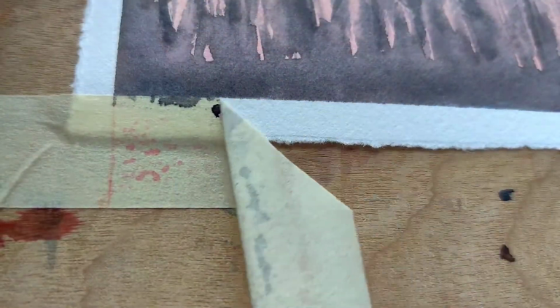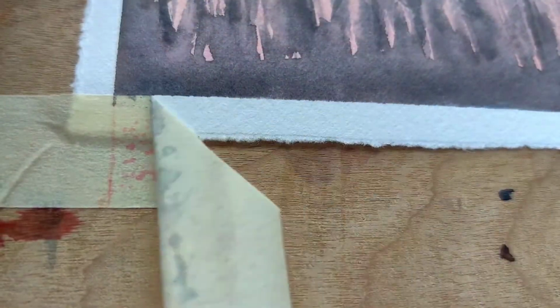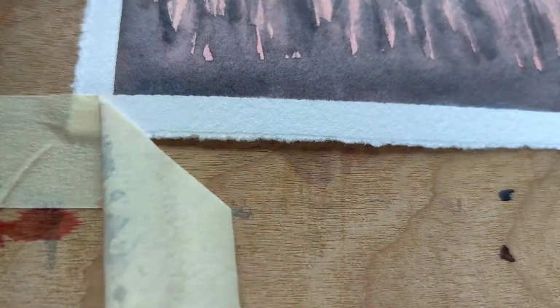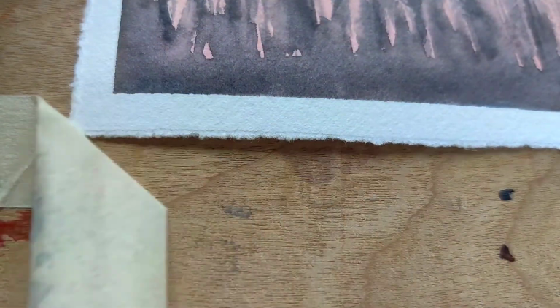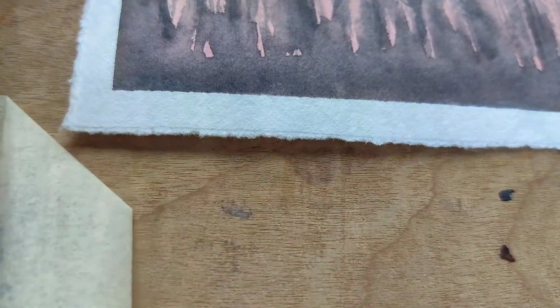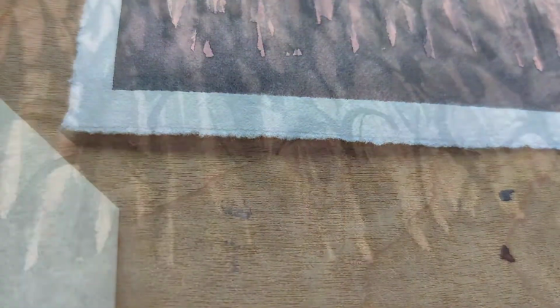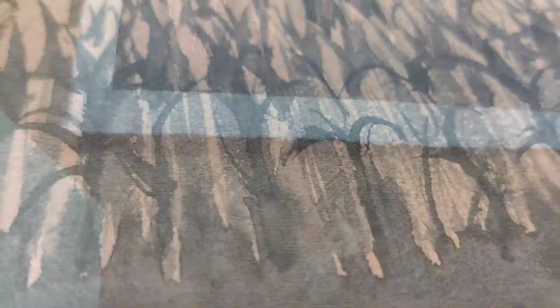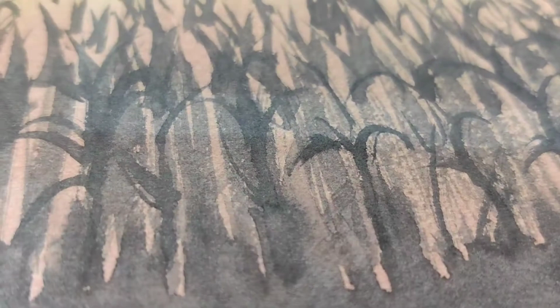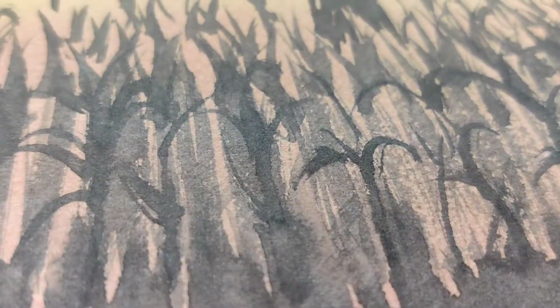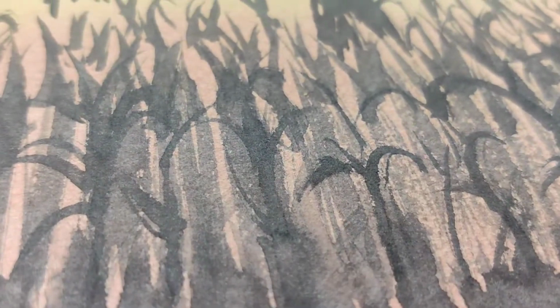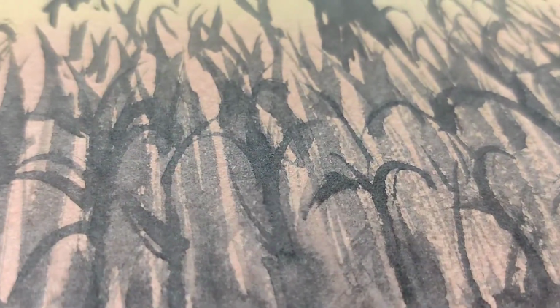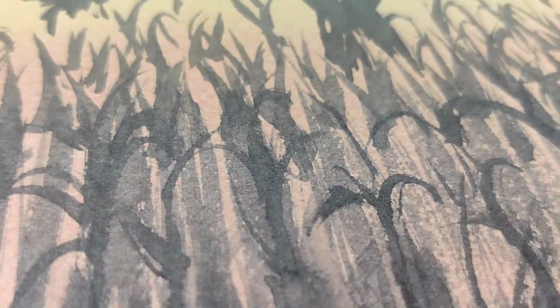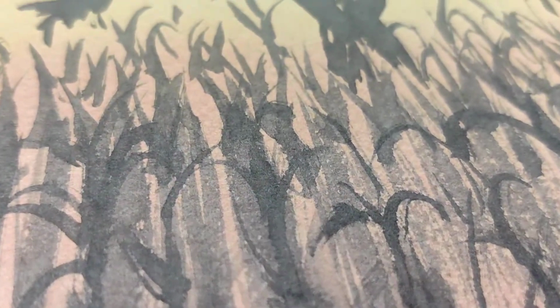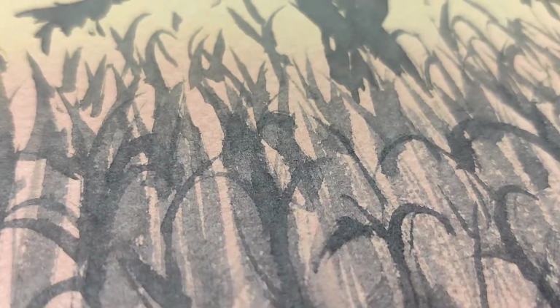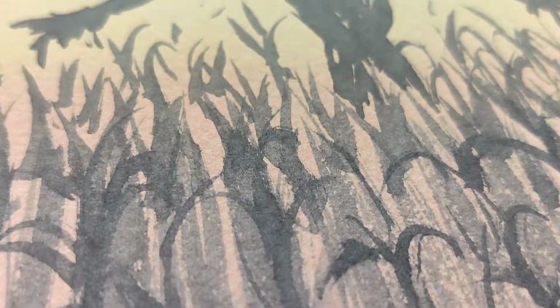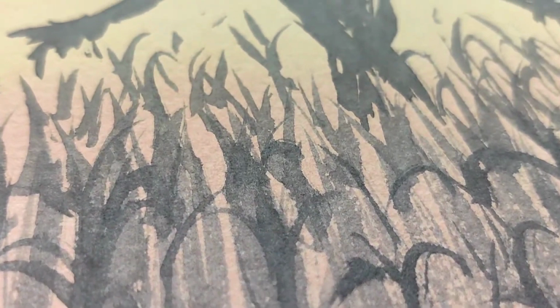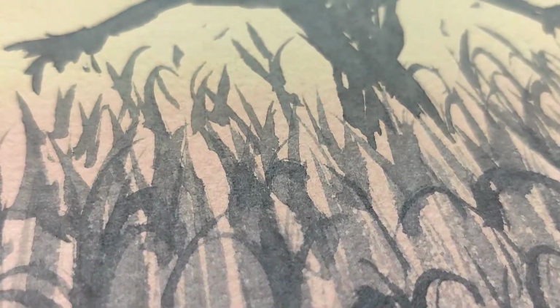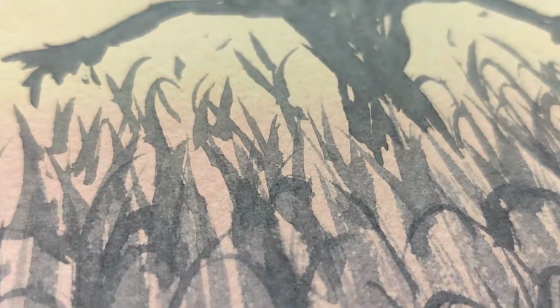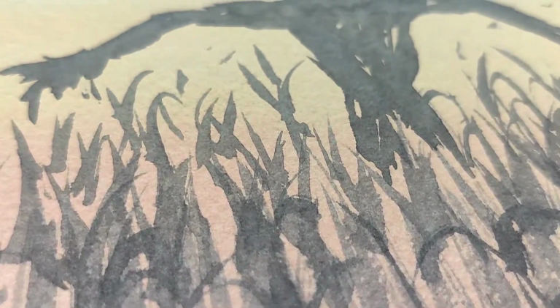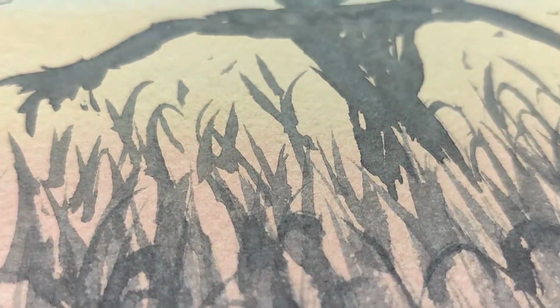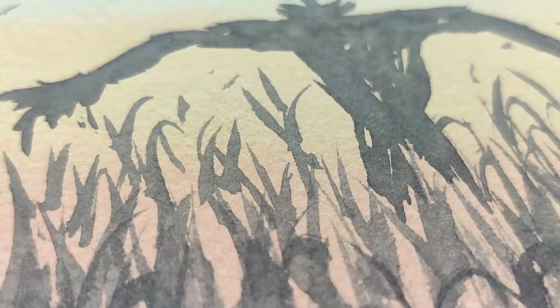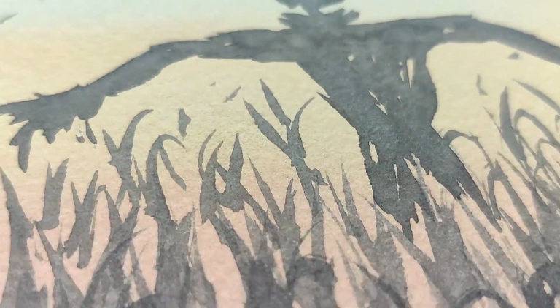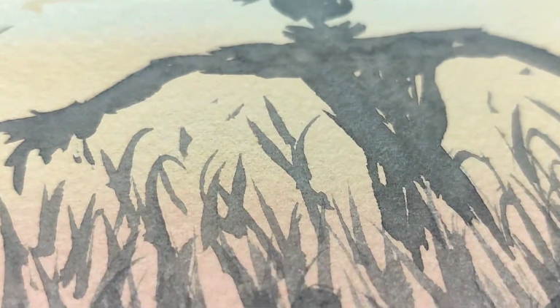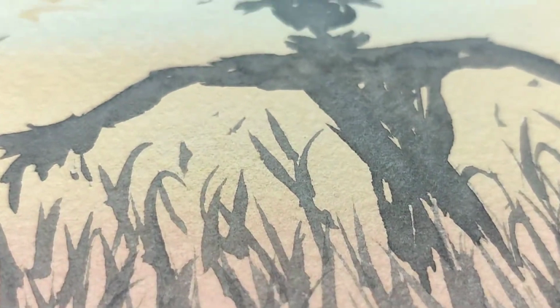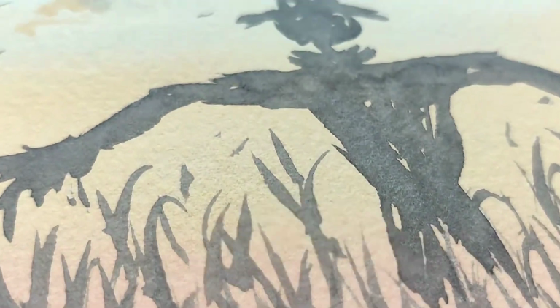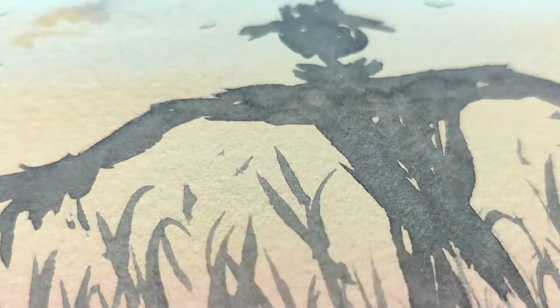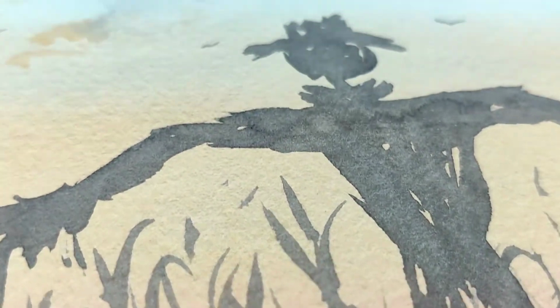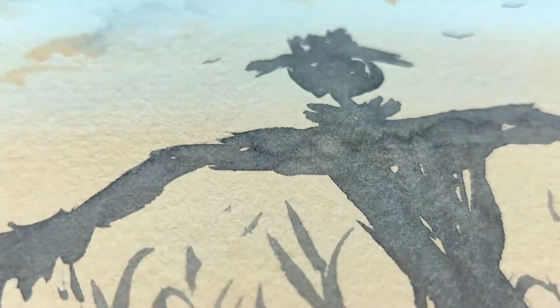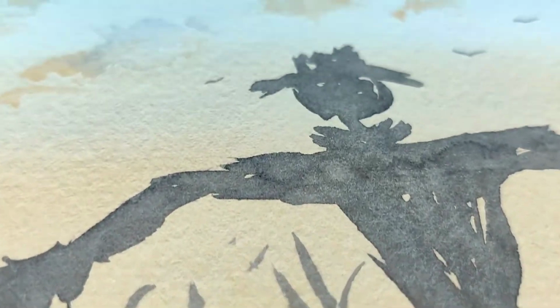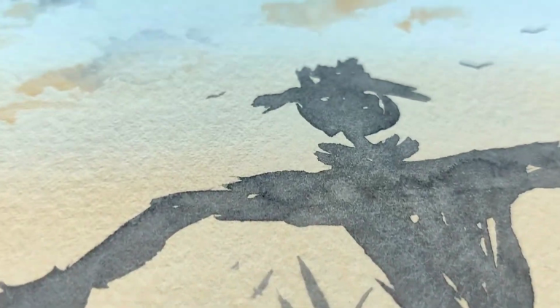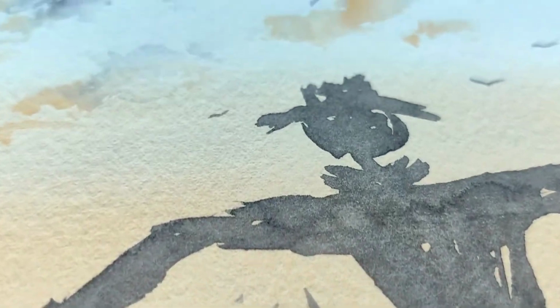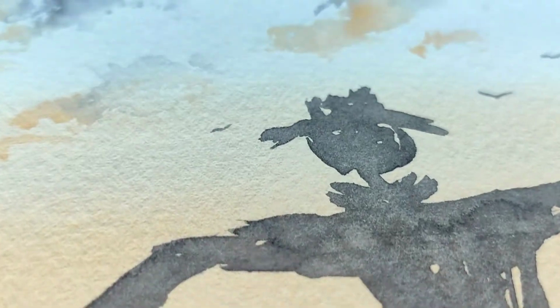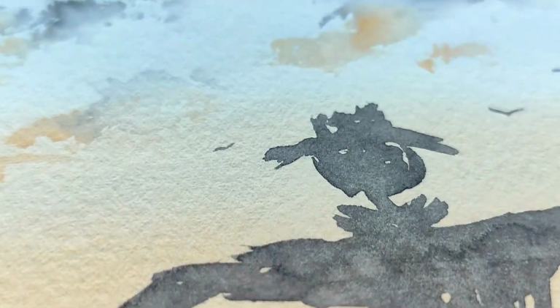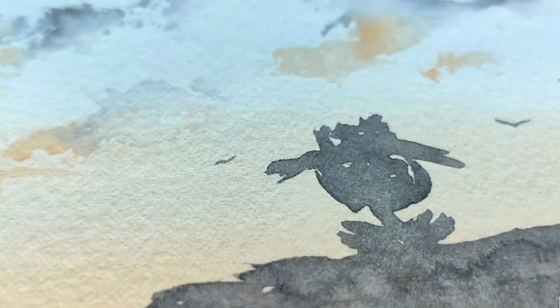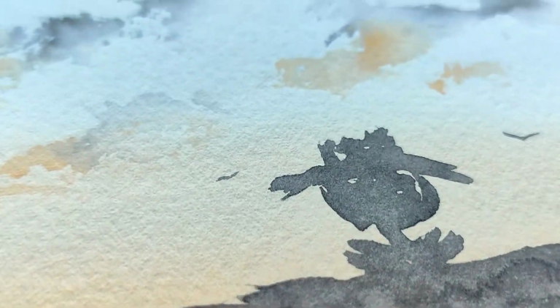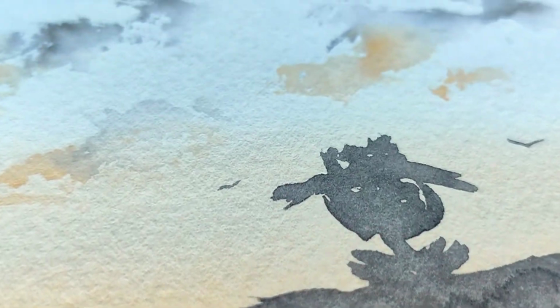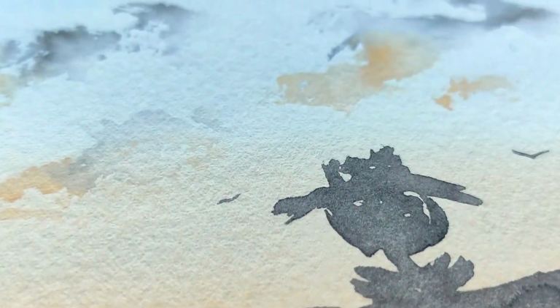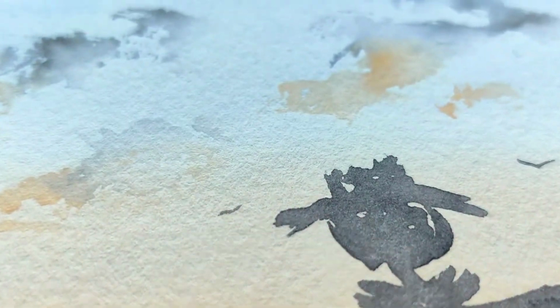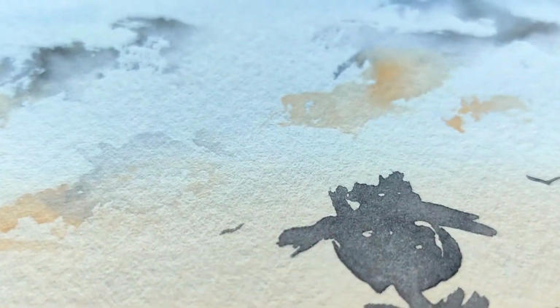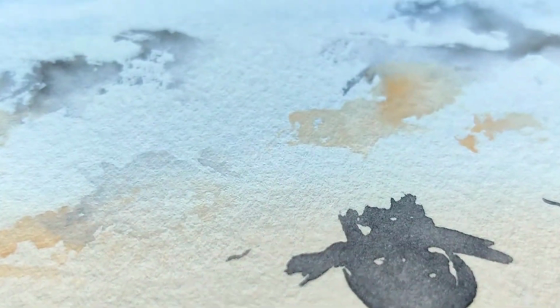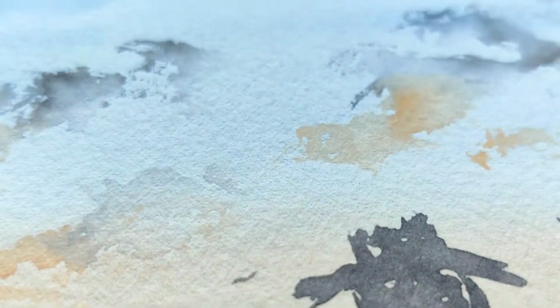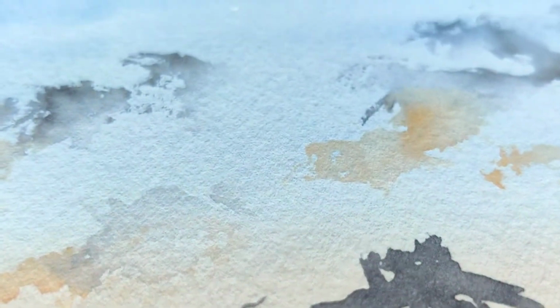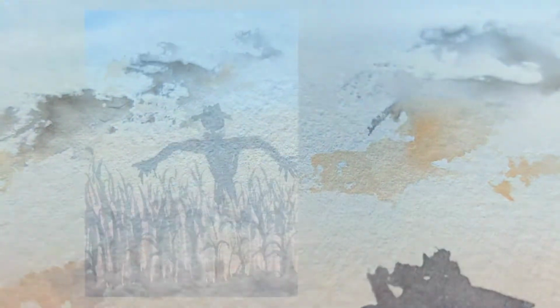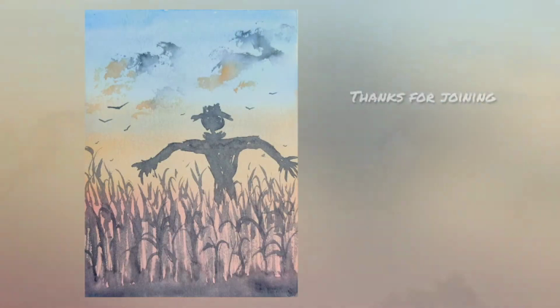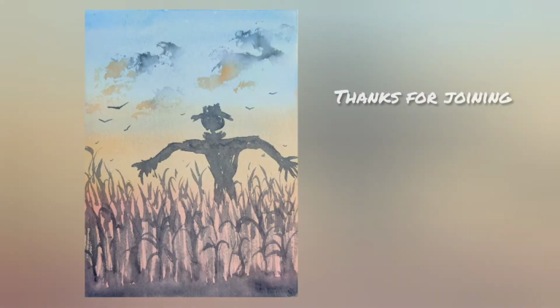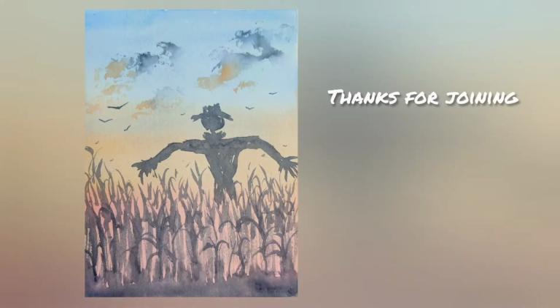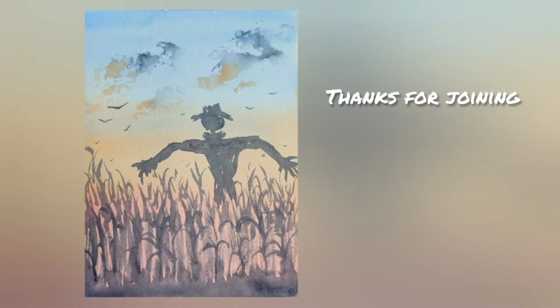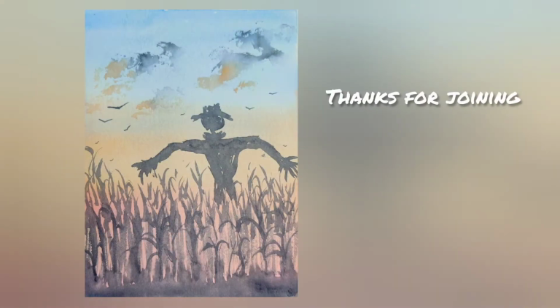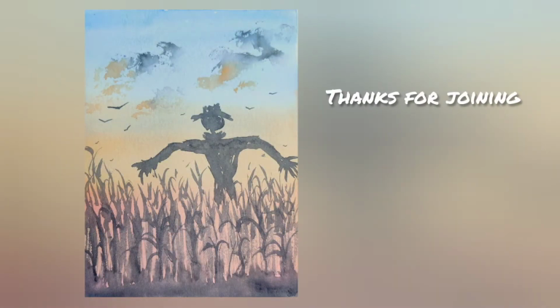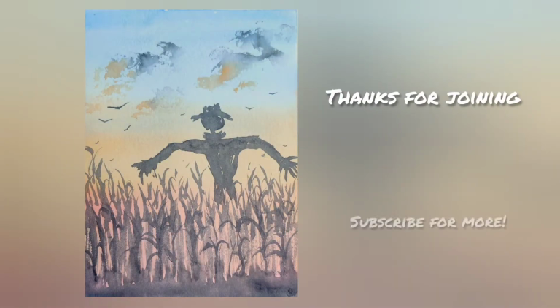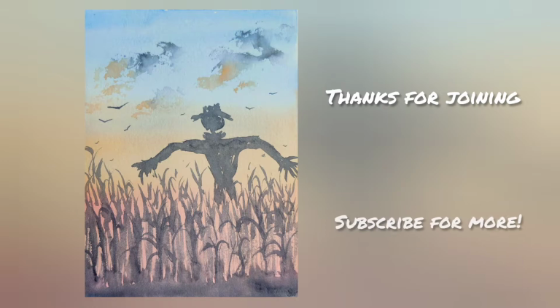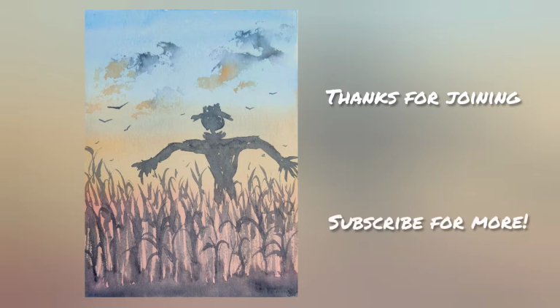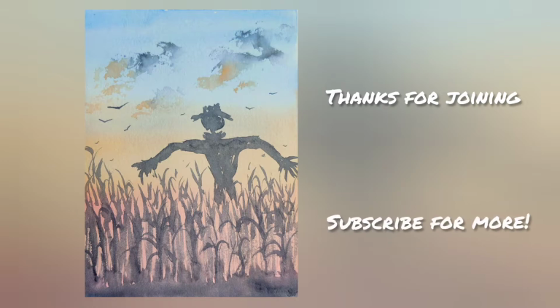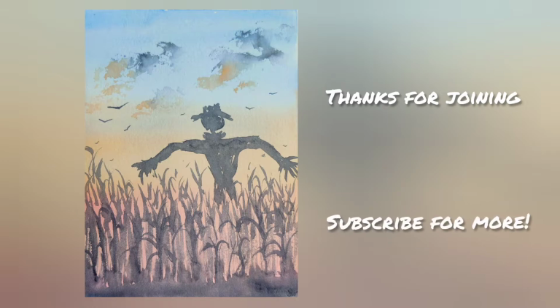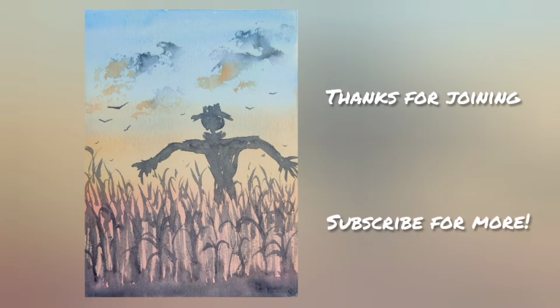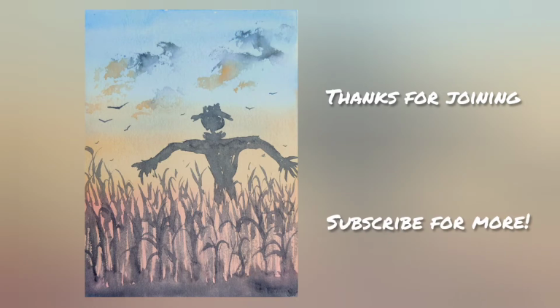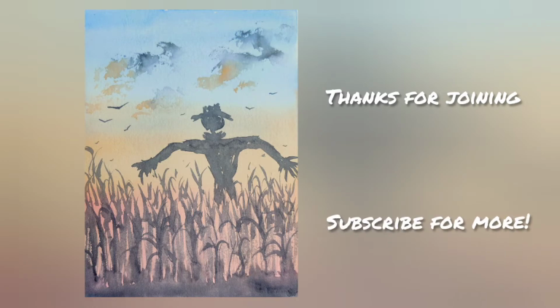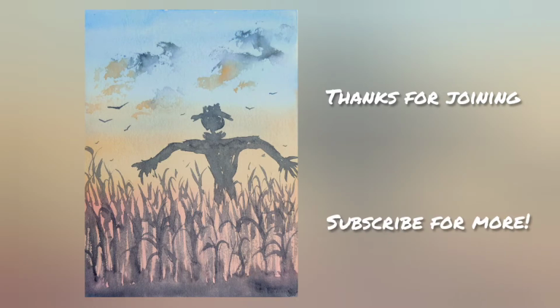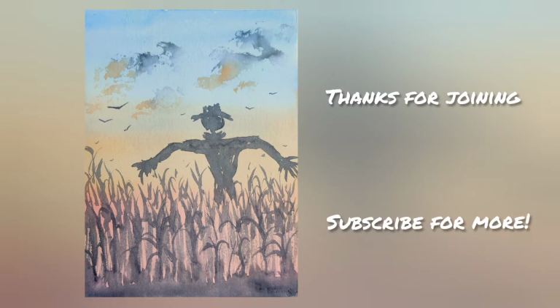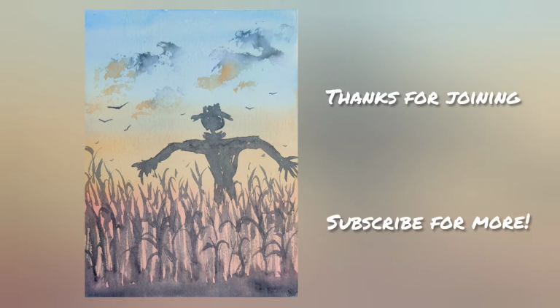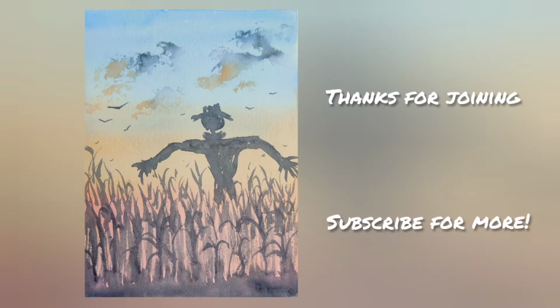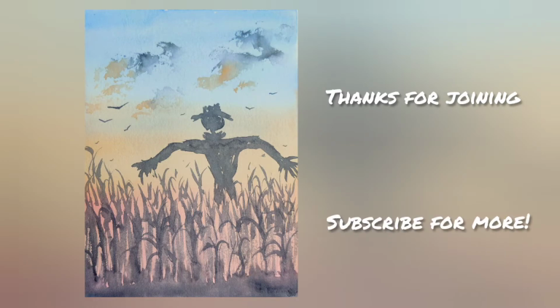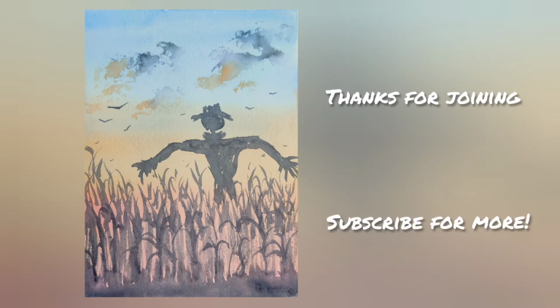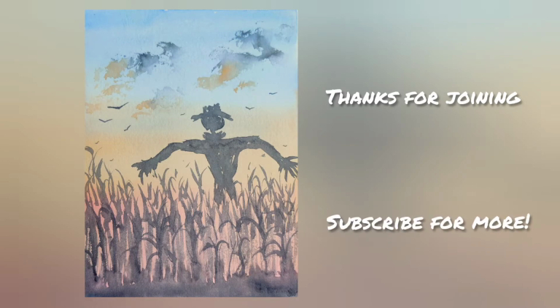And there you have it — scarecrow in the field. I hope you enjoyed painting along with me today. Subscribe for more watercolor!